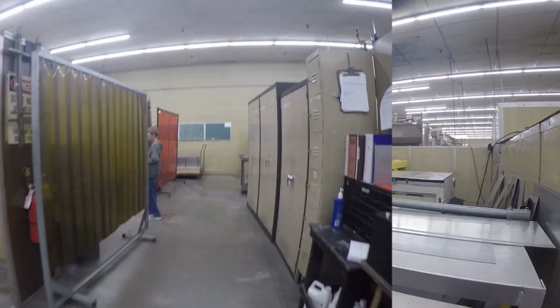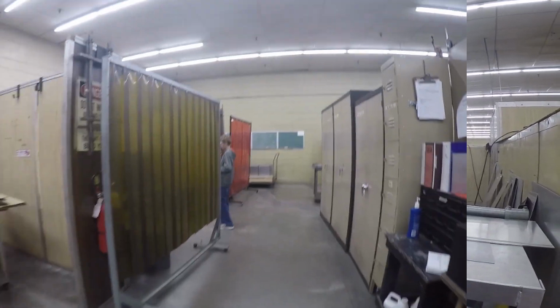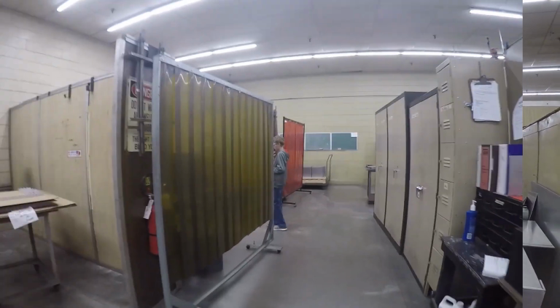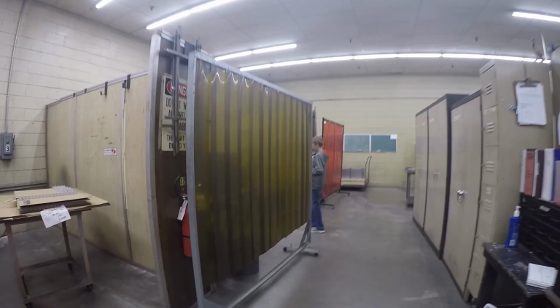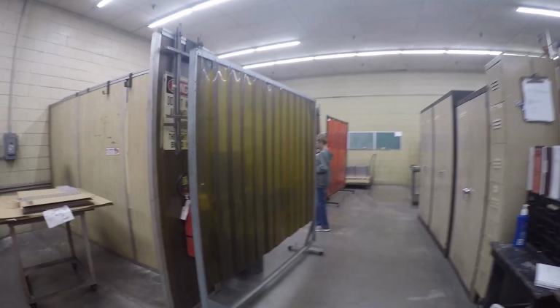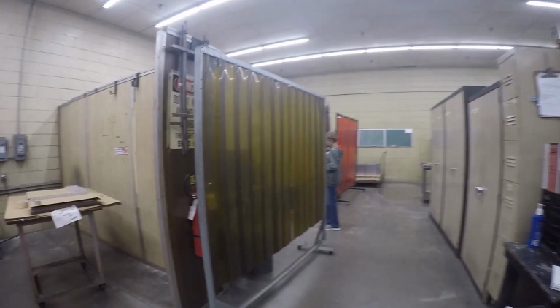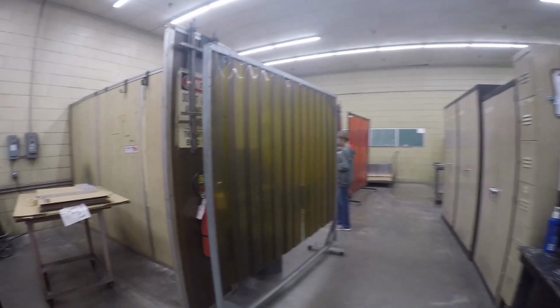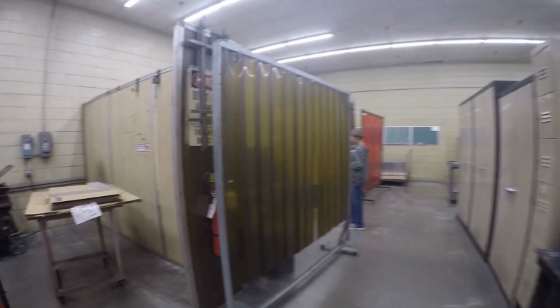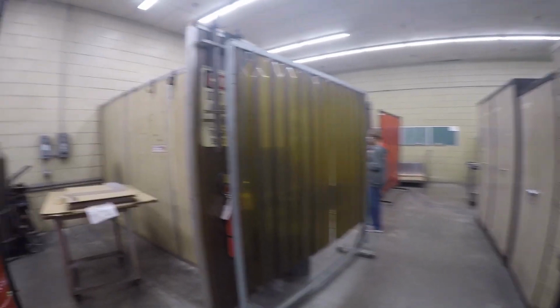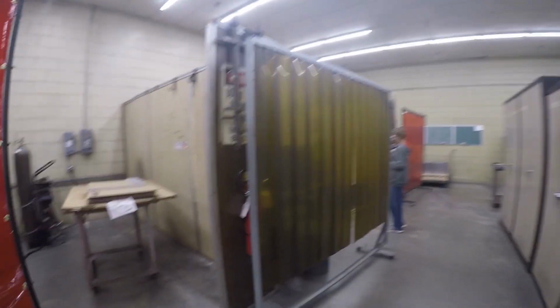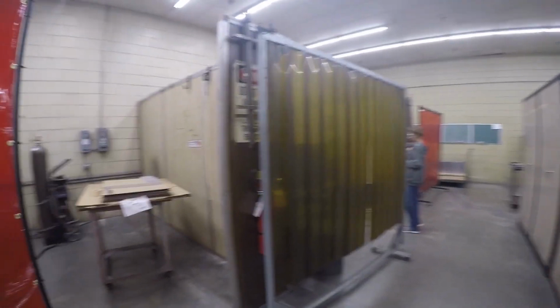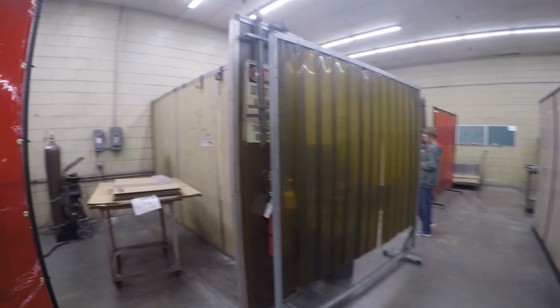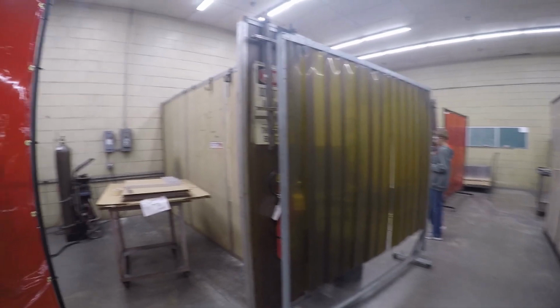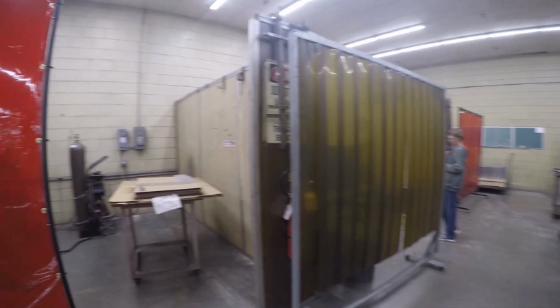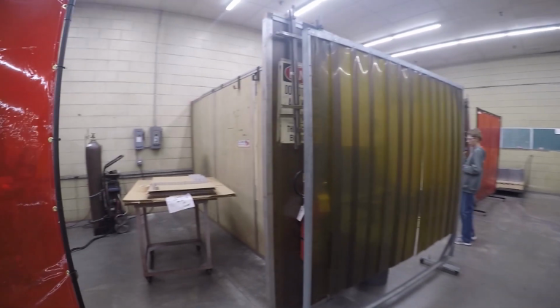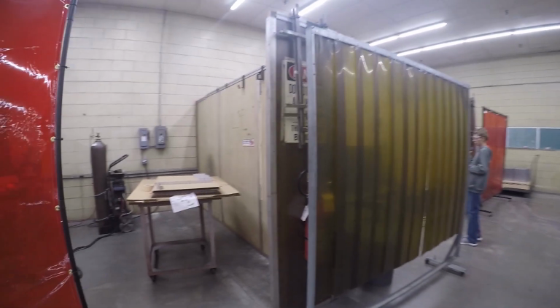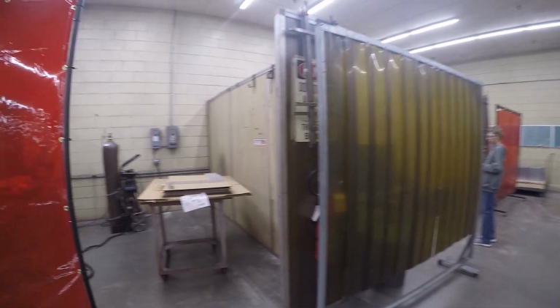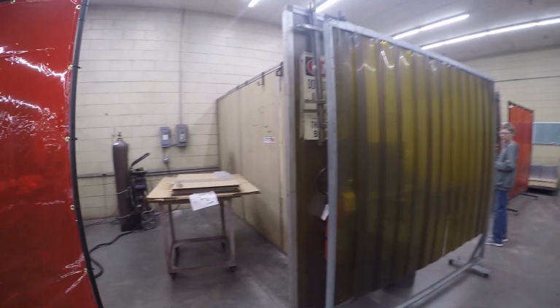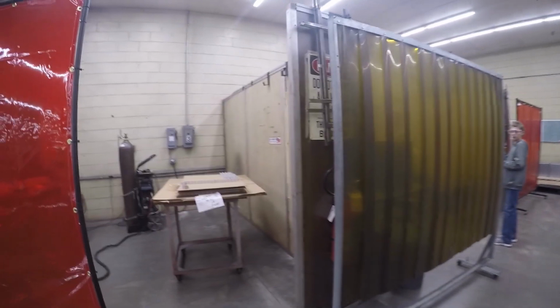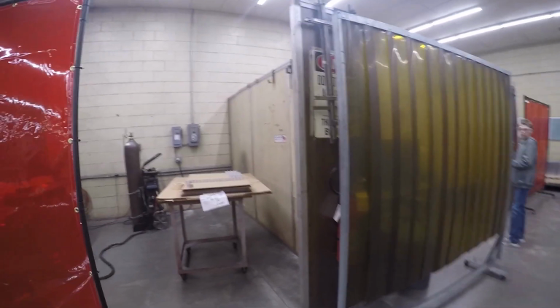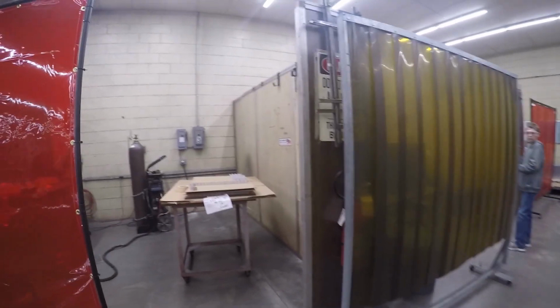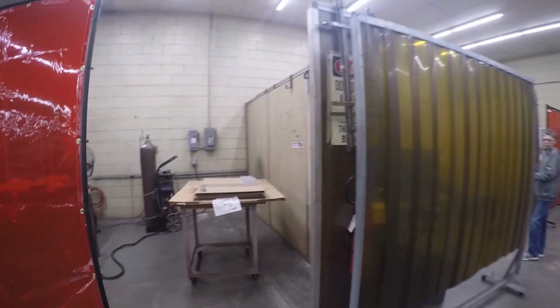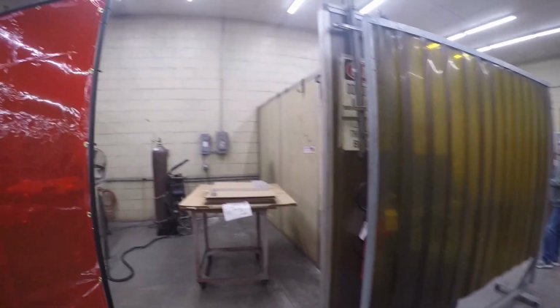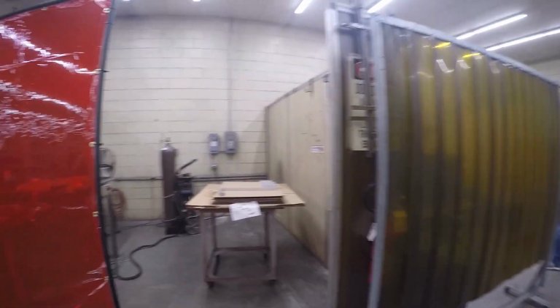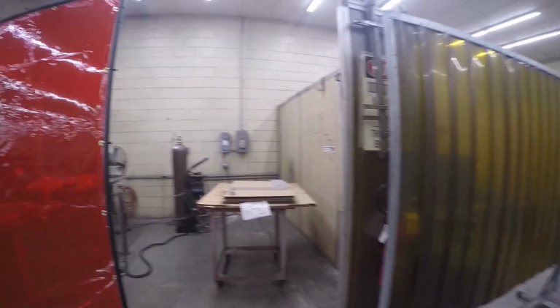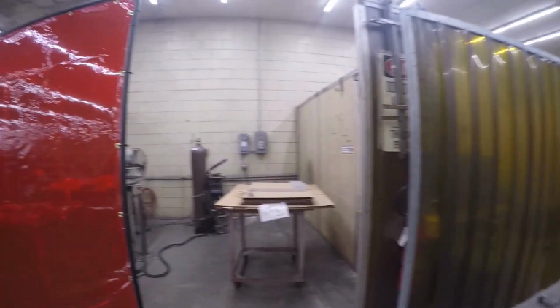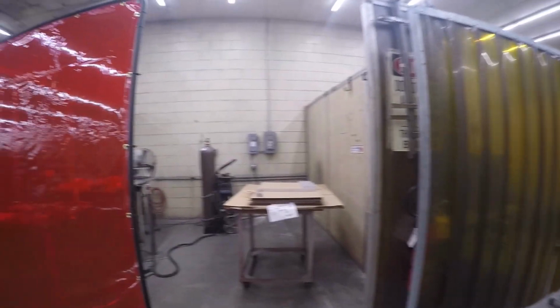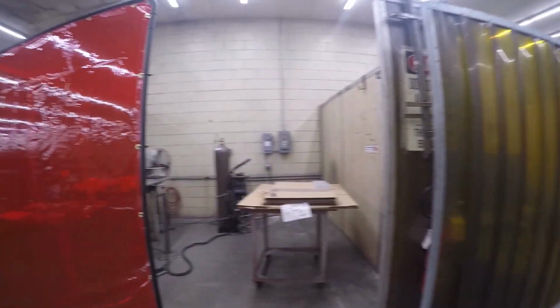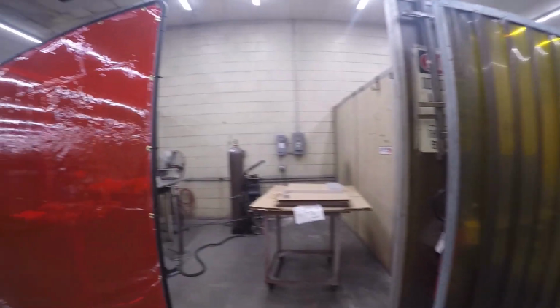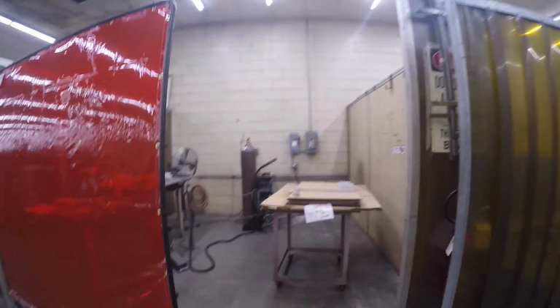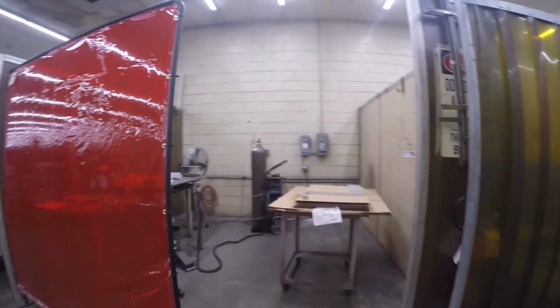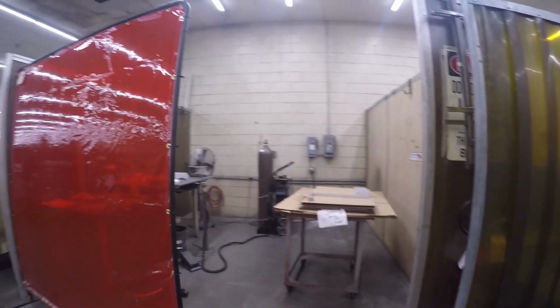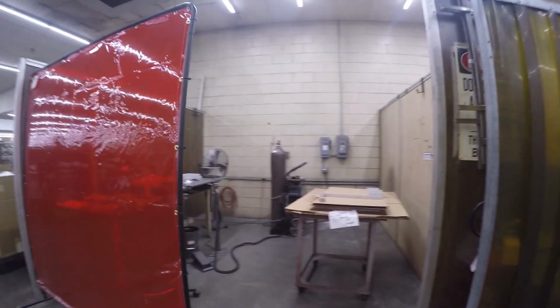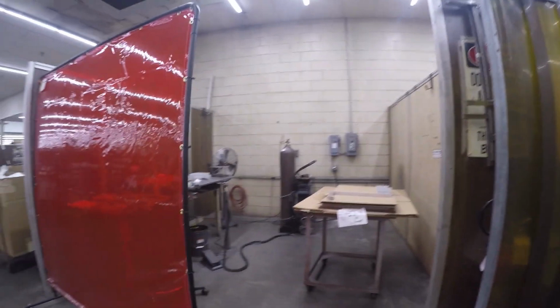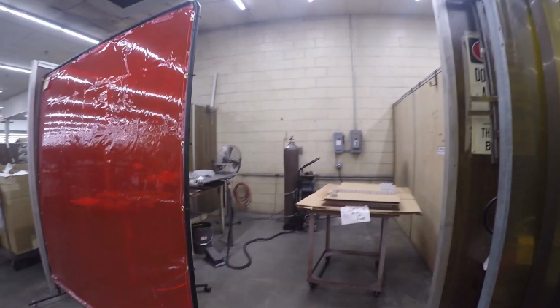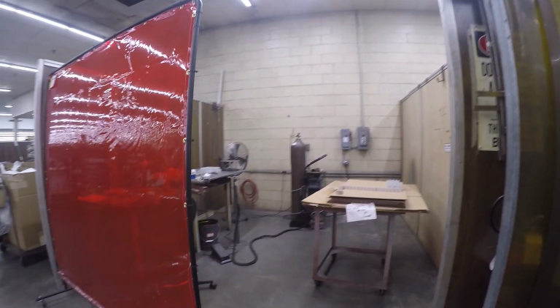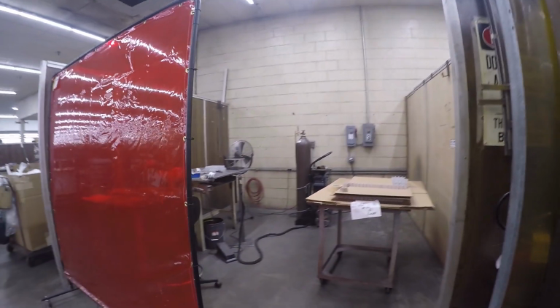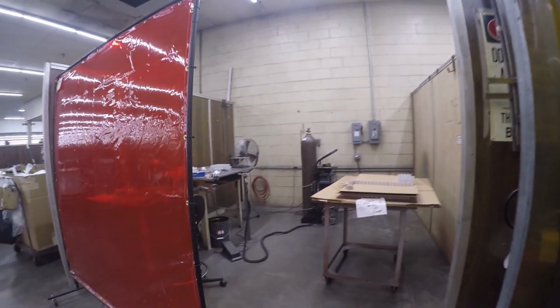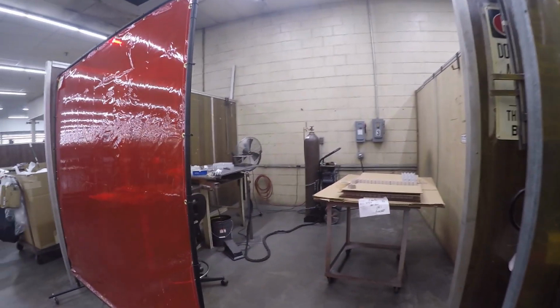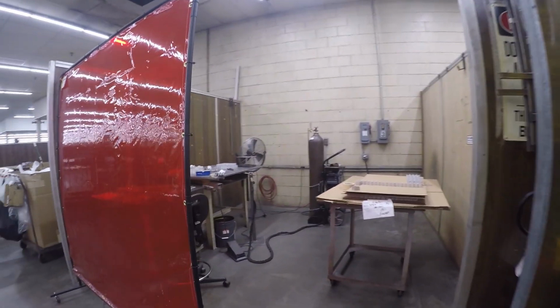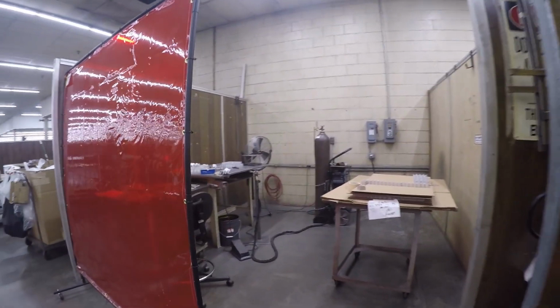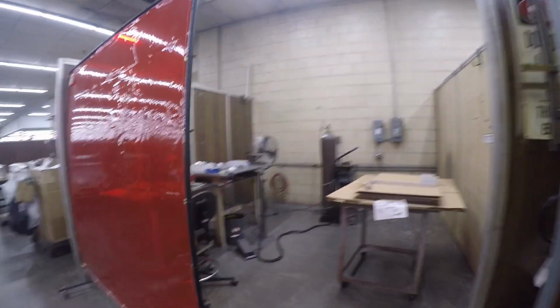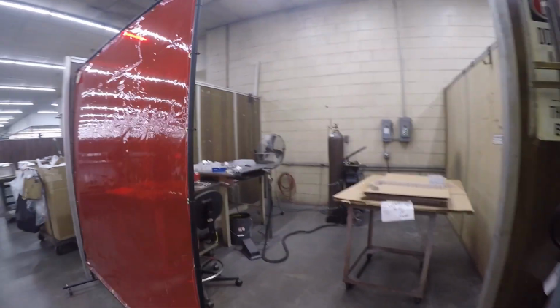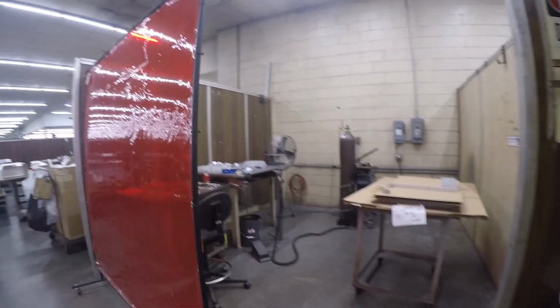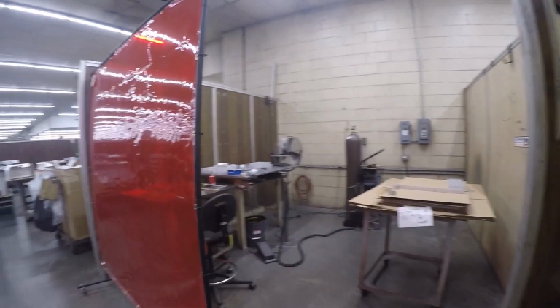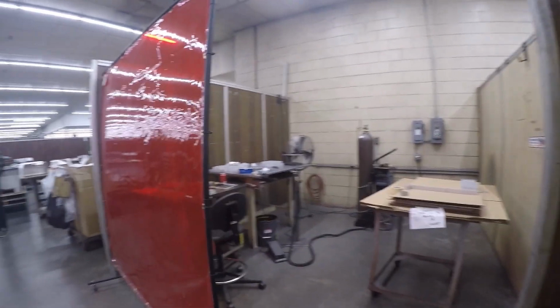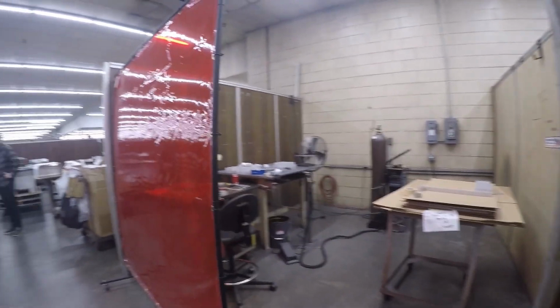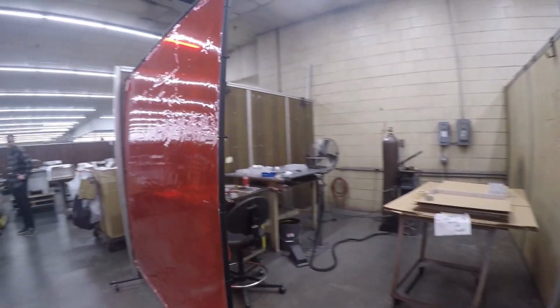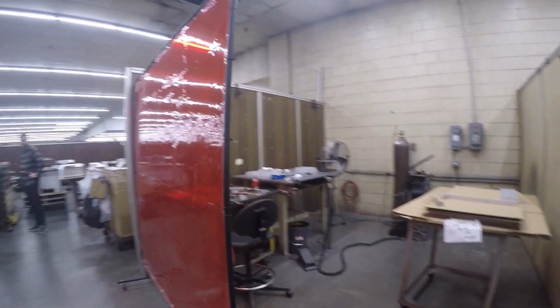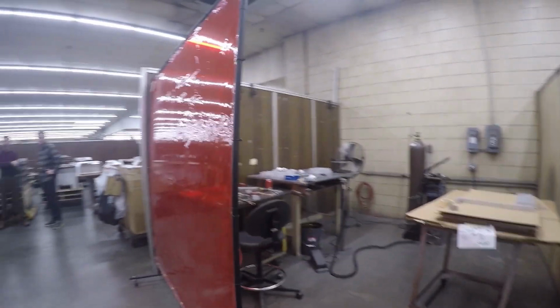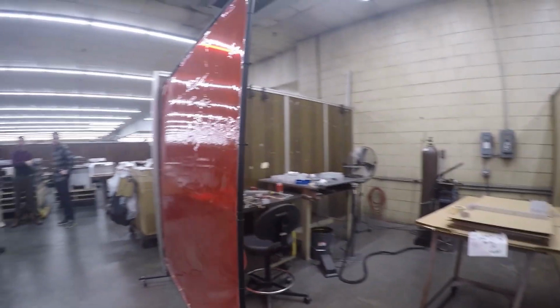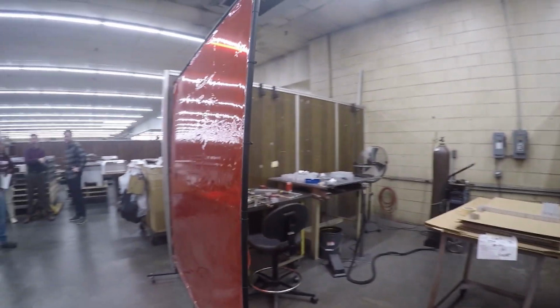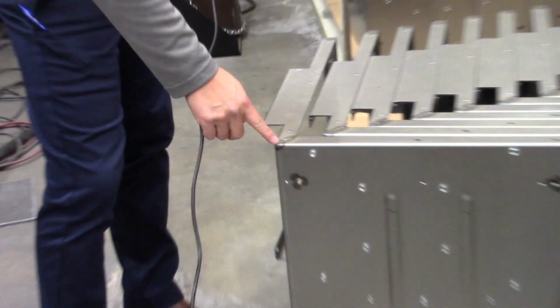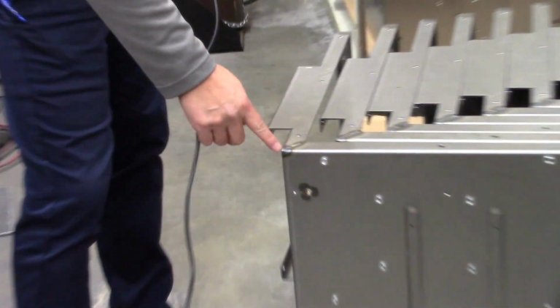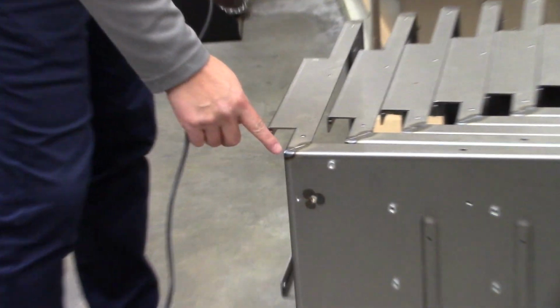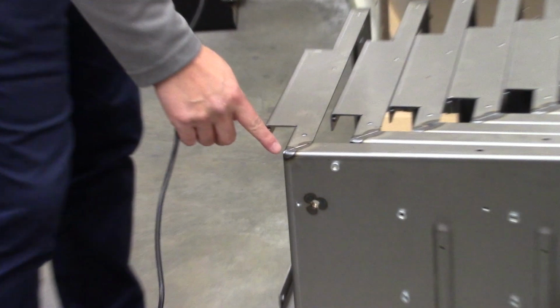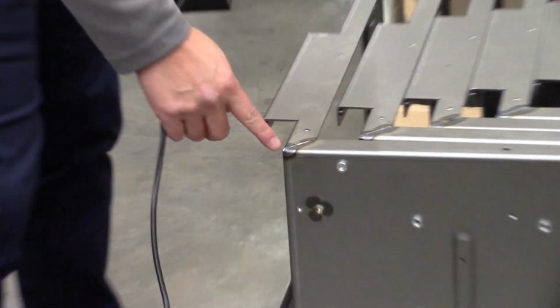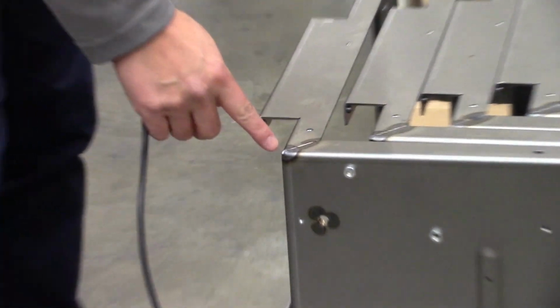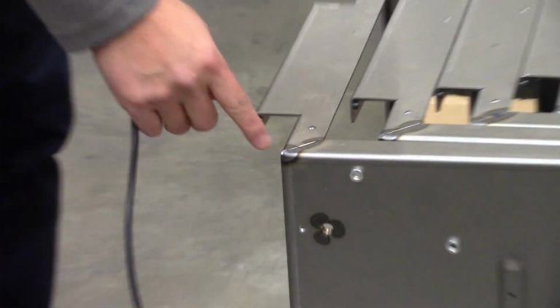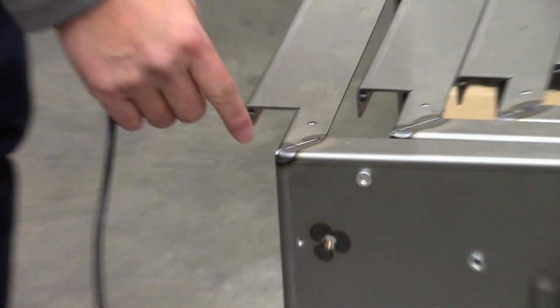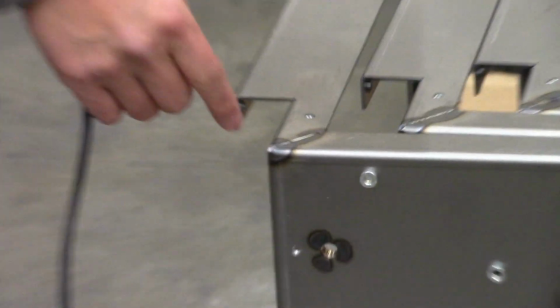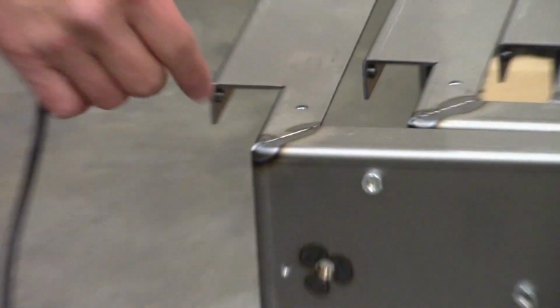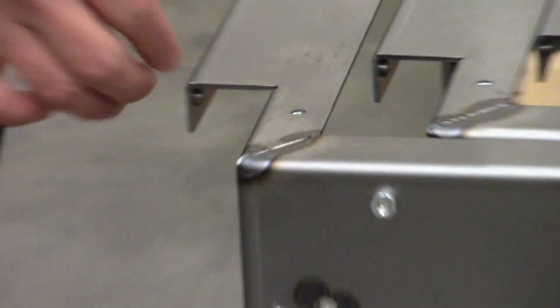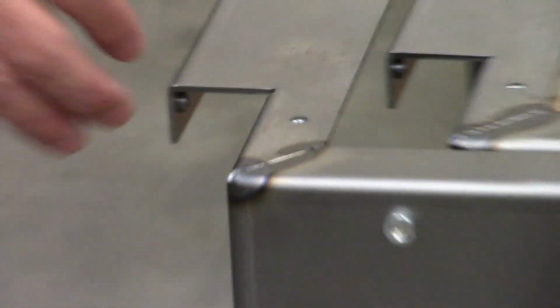We're in the welding department. After the parts have been bent, sometimes the bent parts have some seams that need to be closed up.